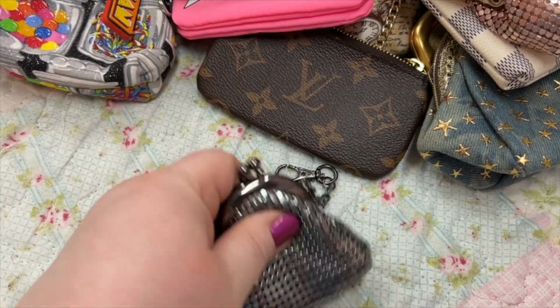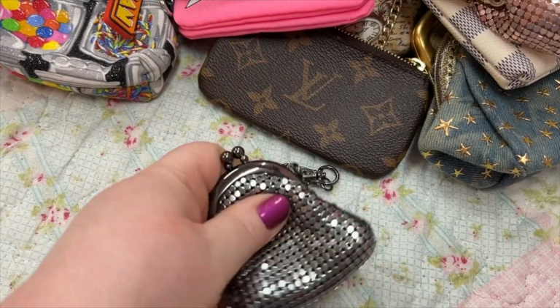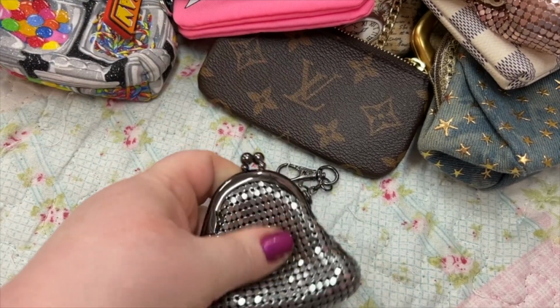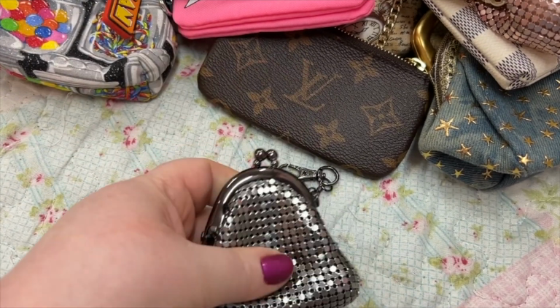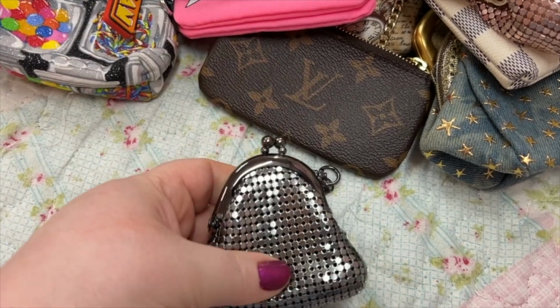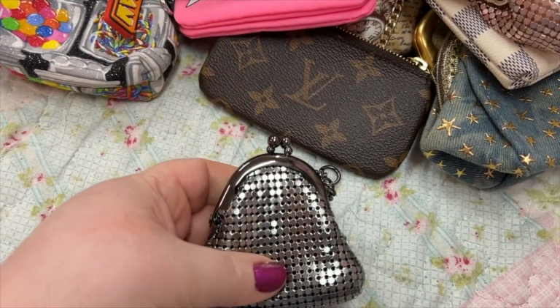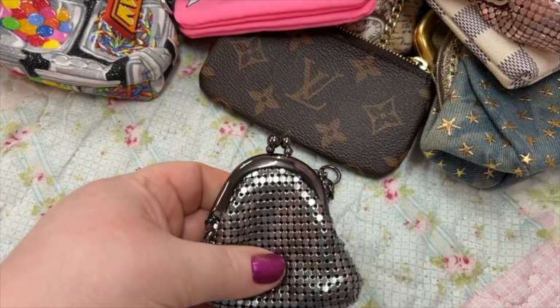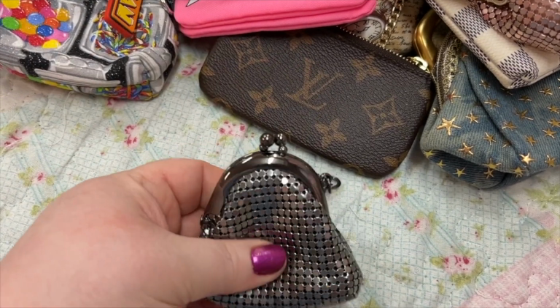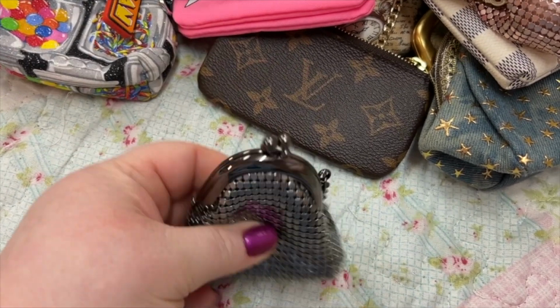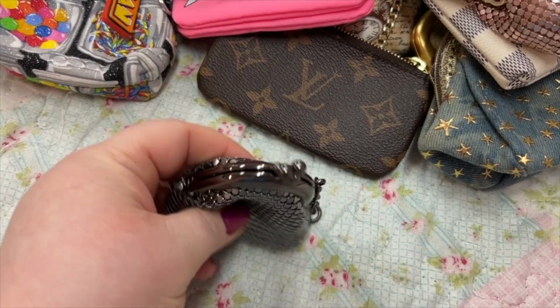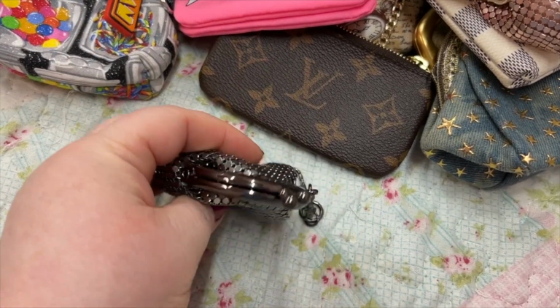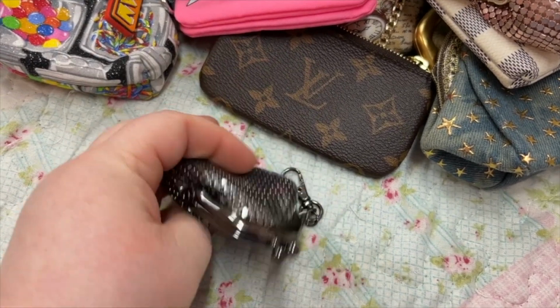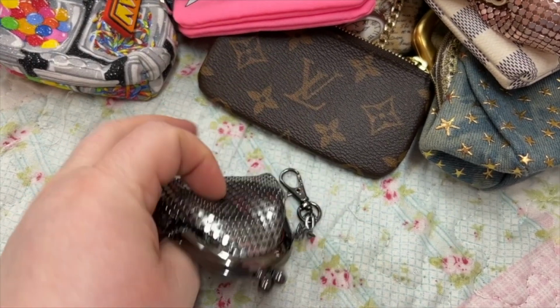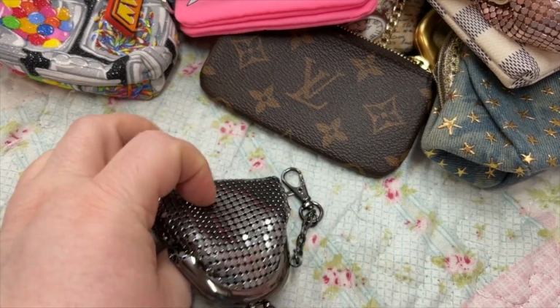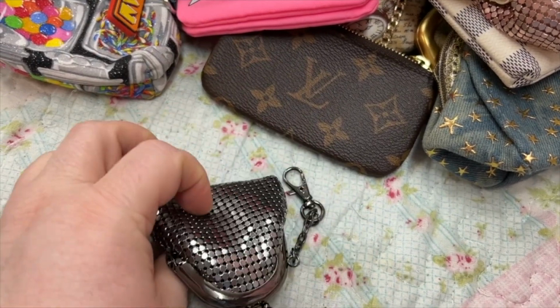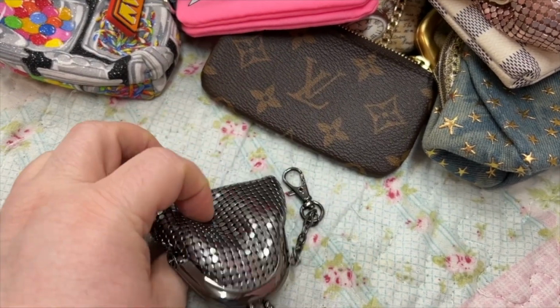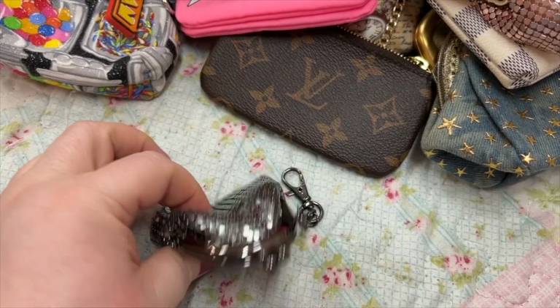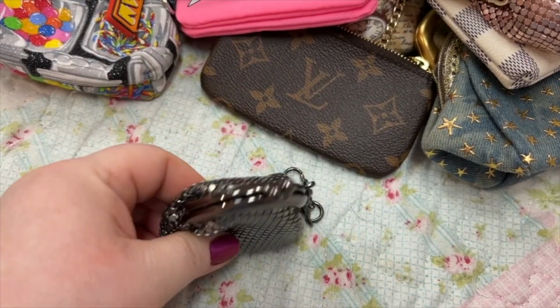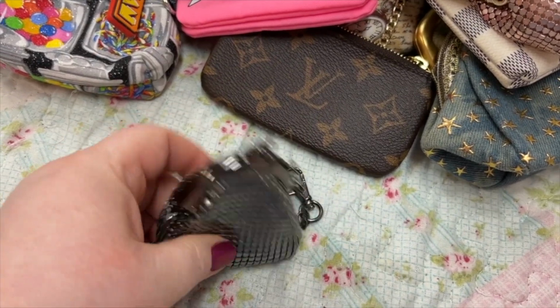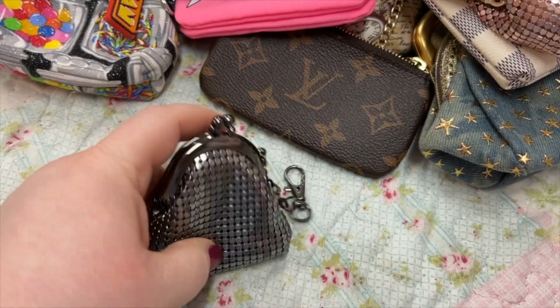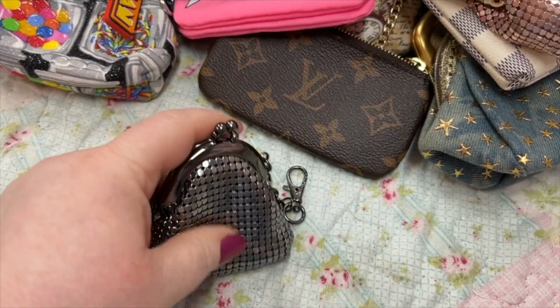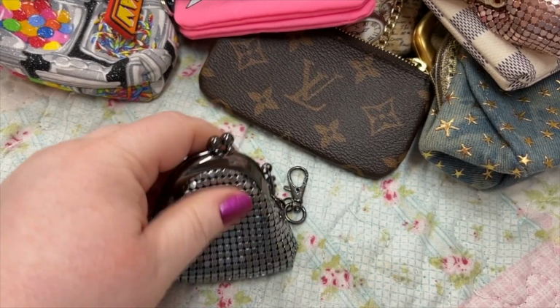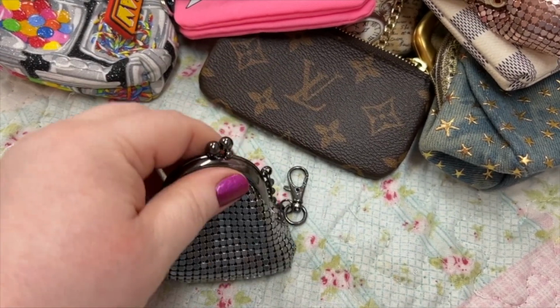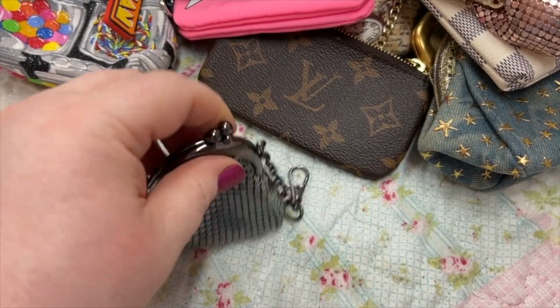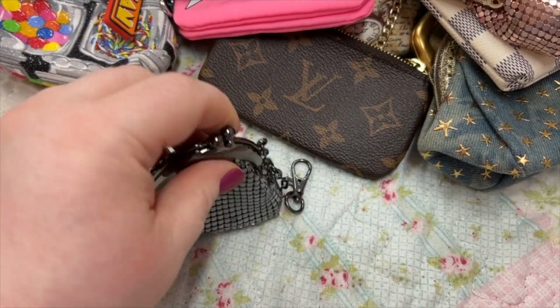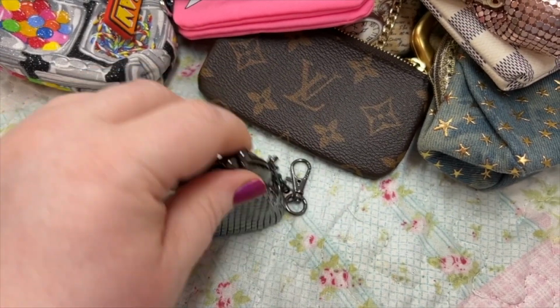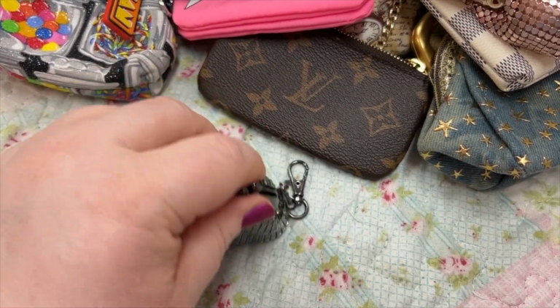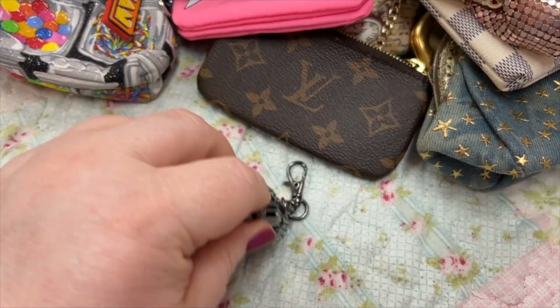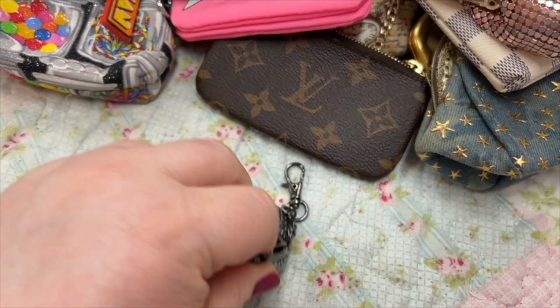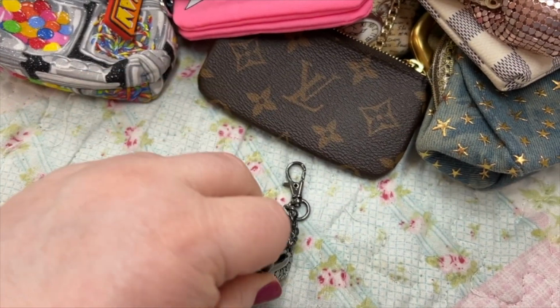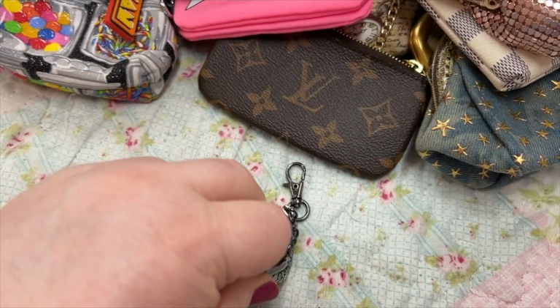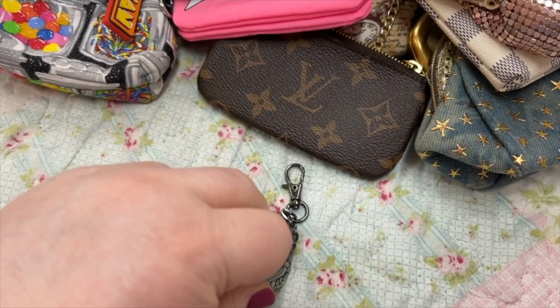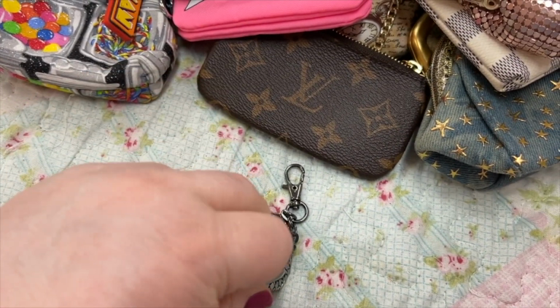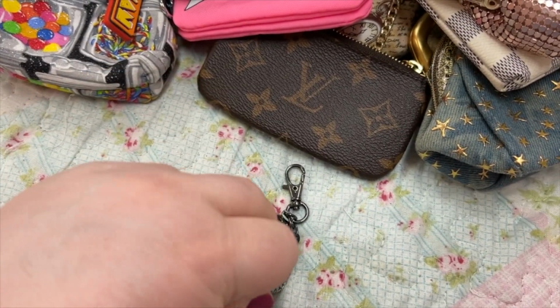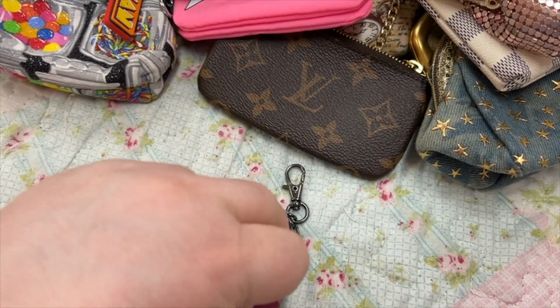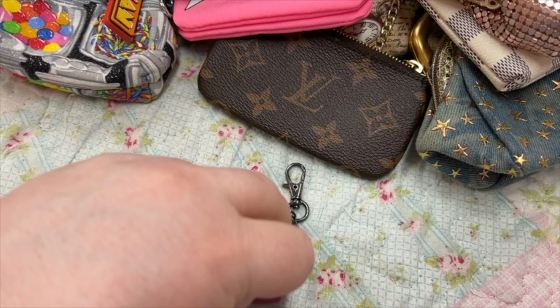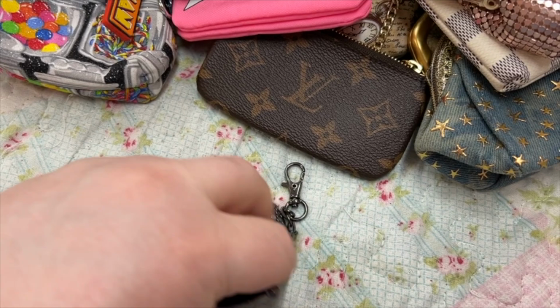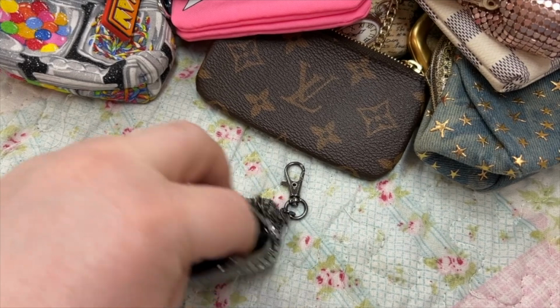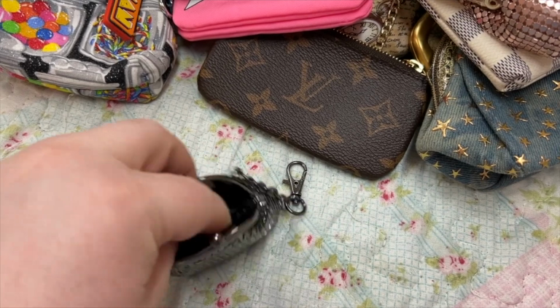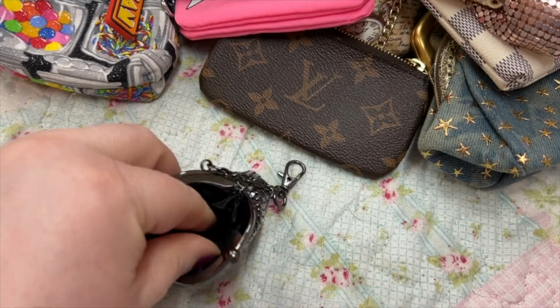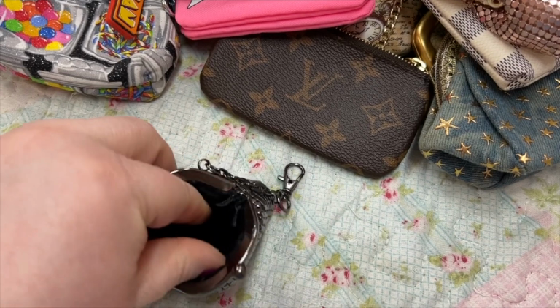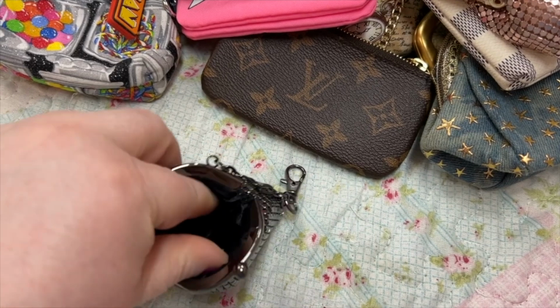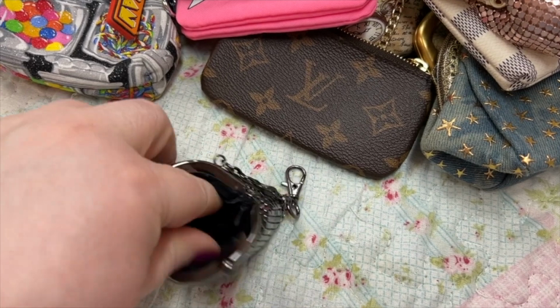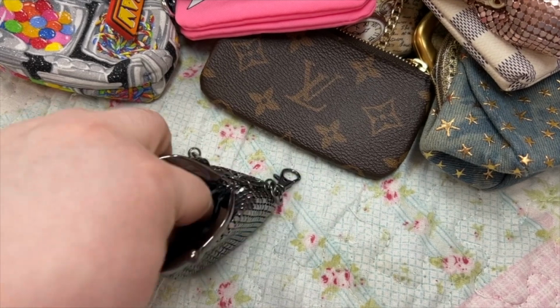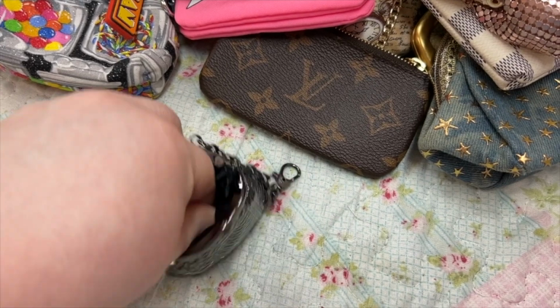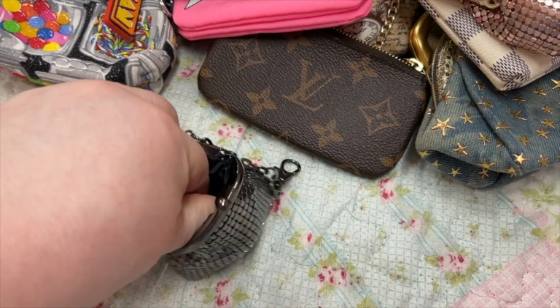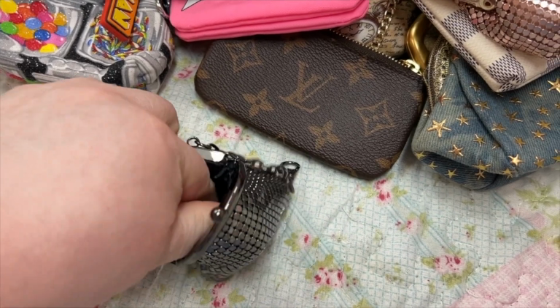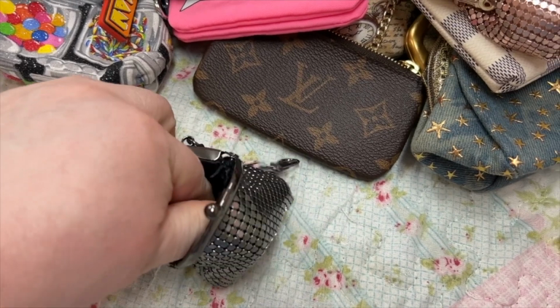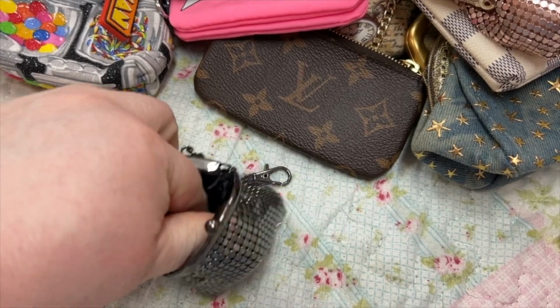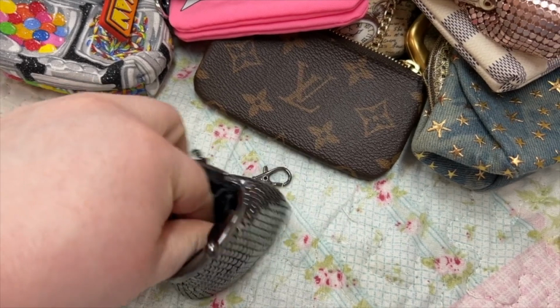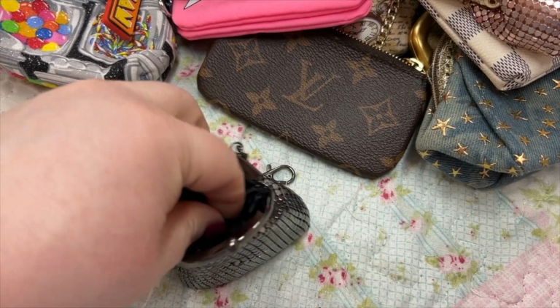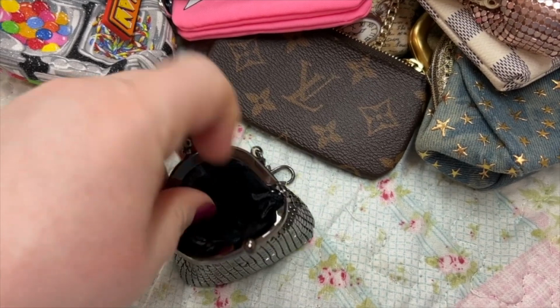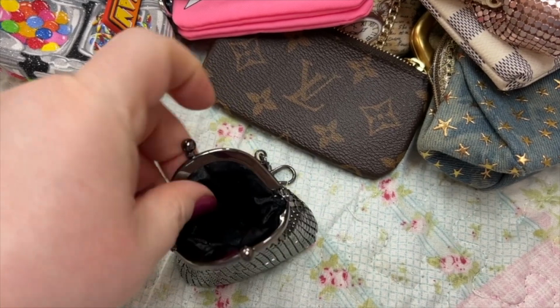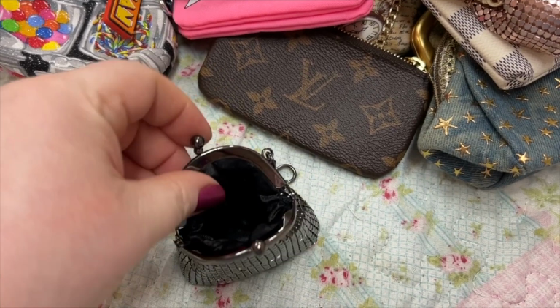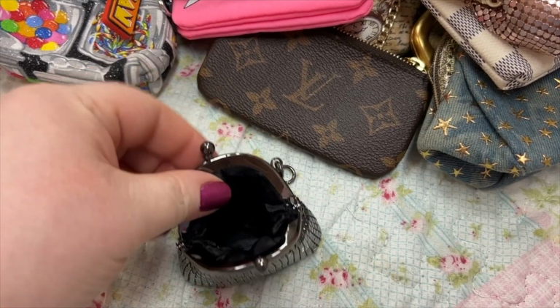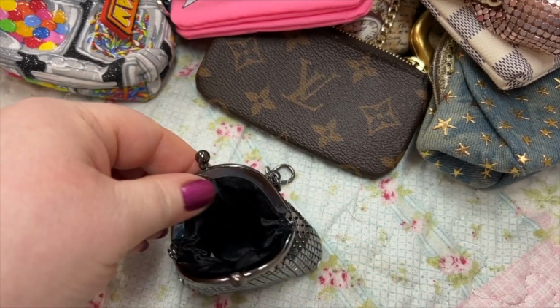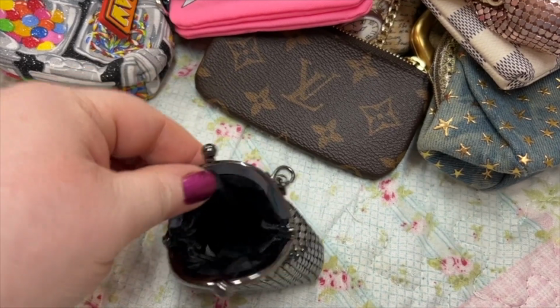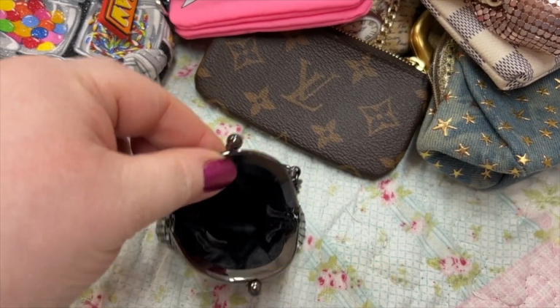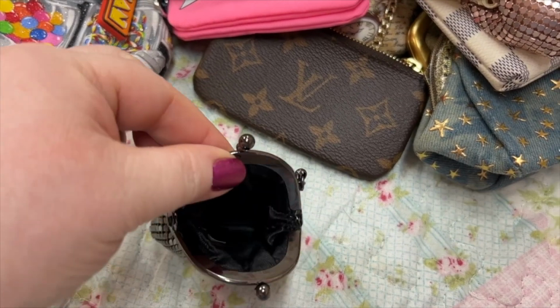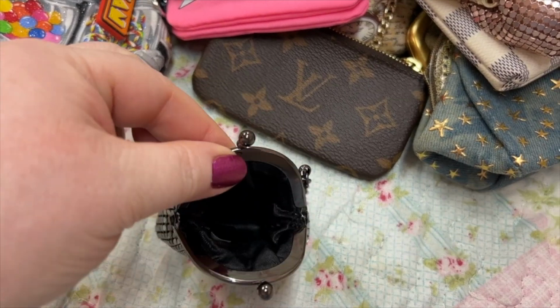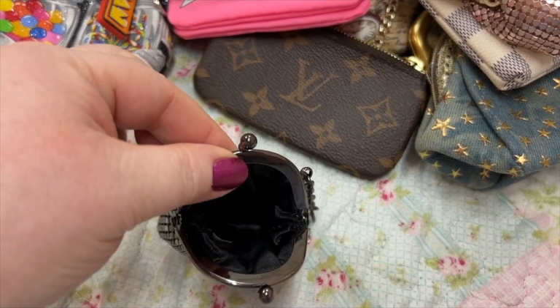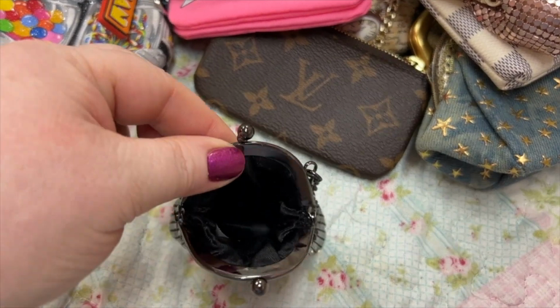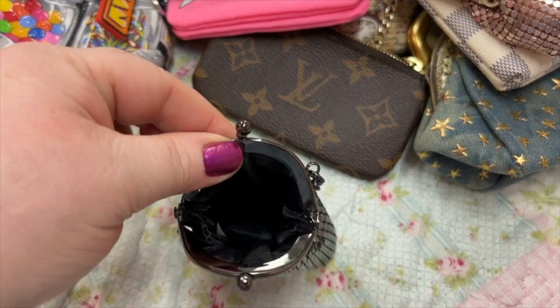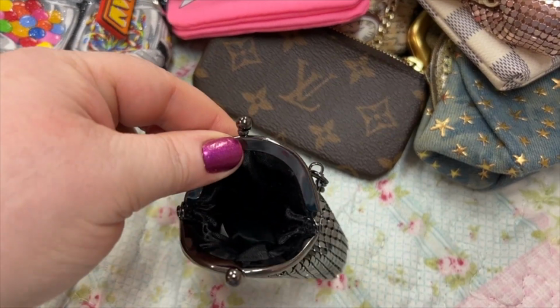I also have a little silver one — this one is teeny tiny but it holds a lot of change.